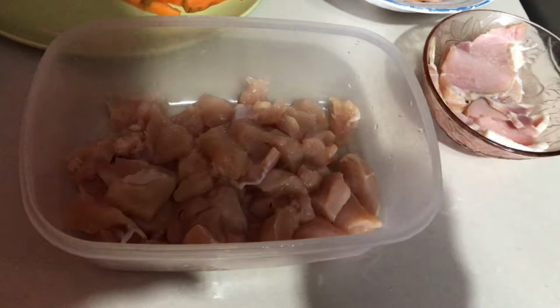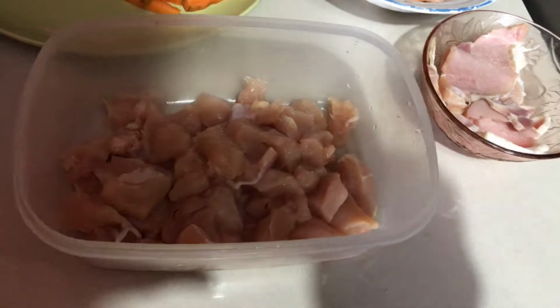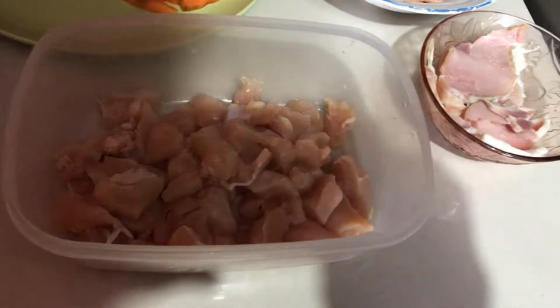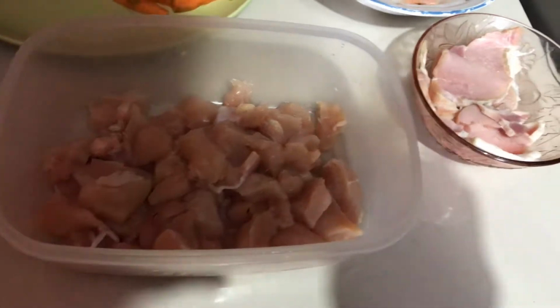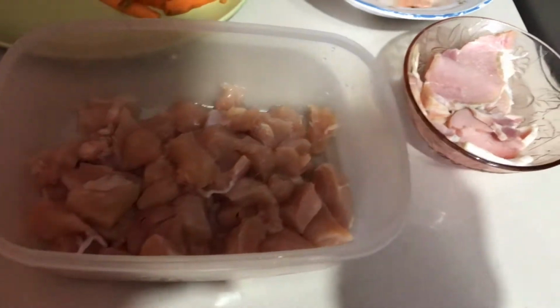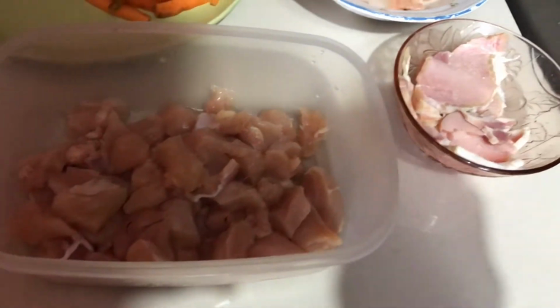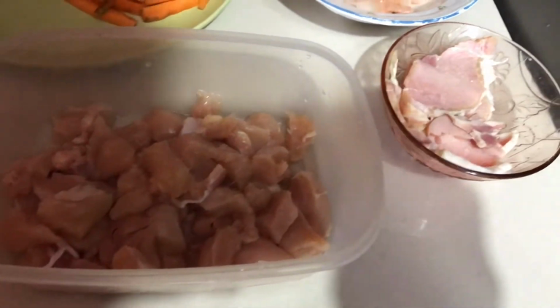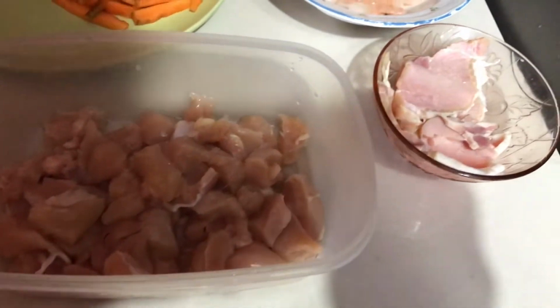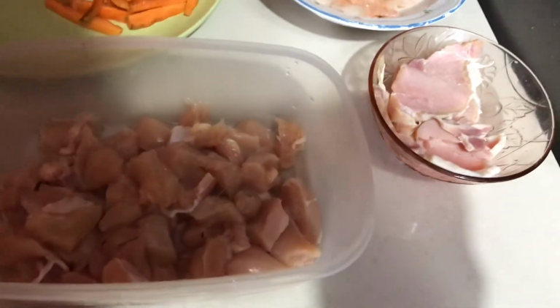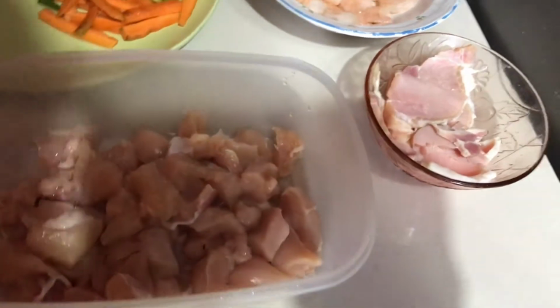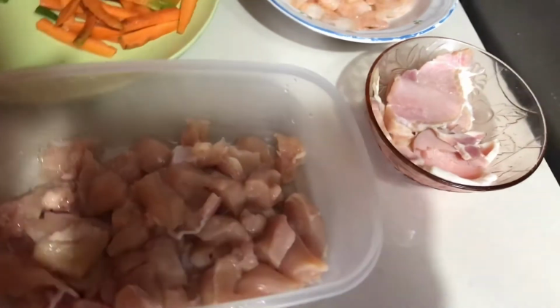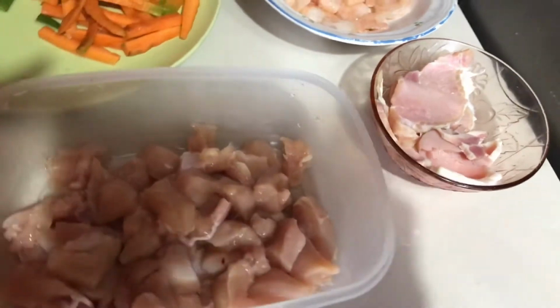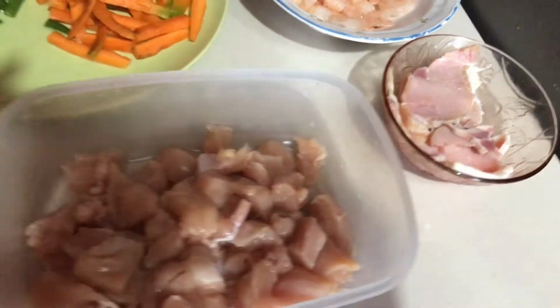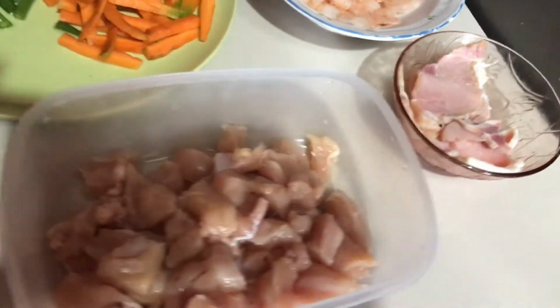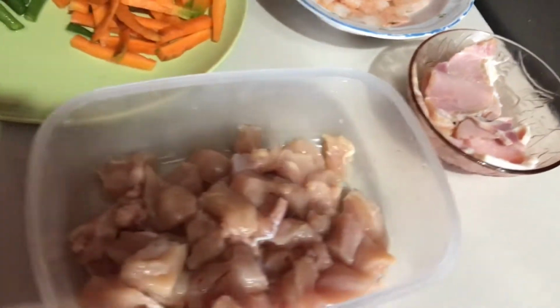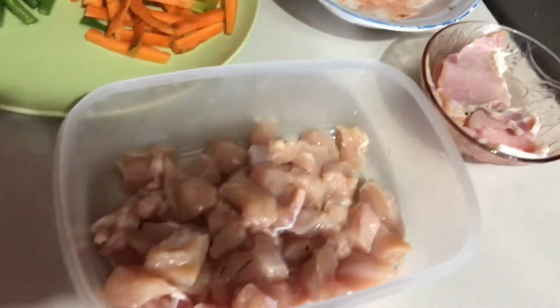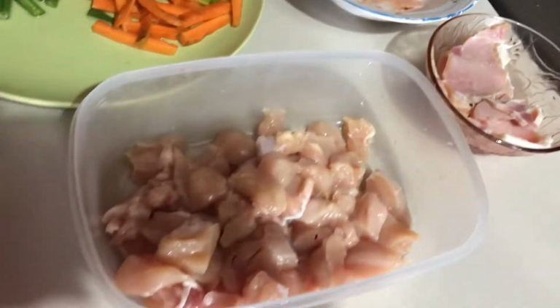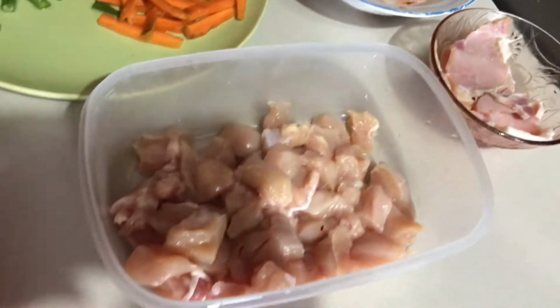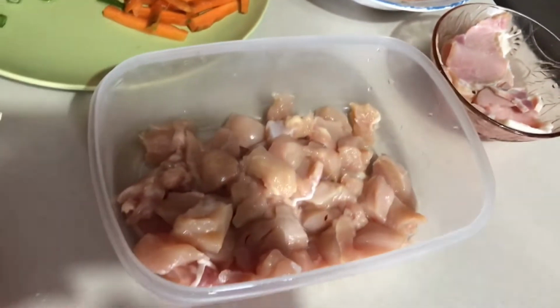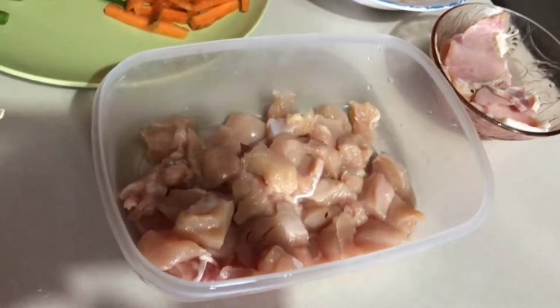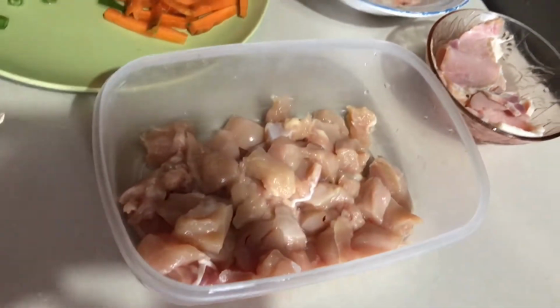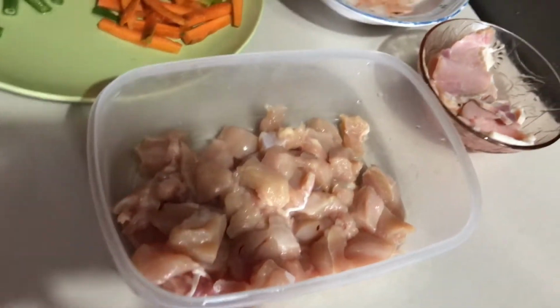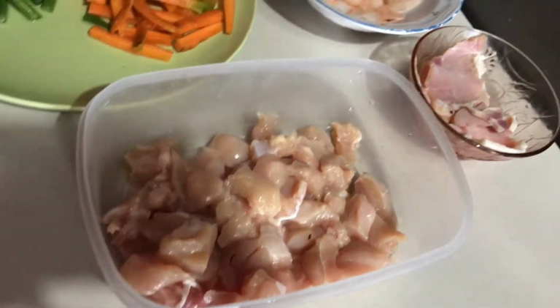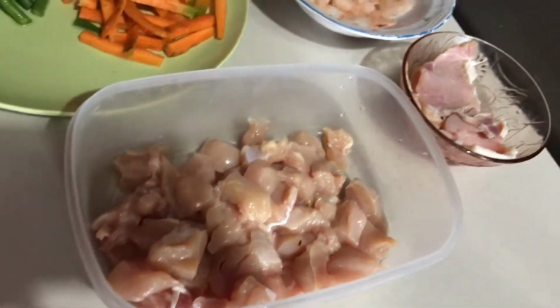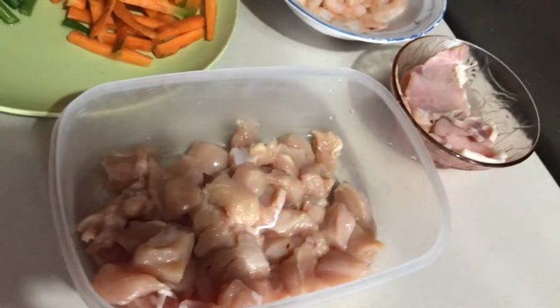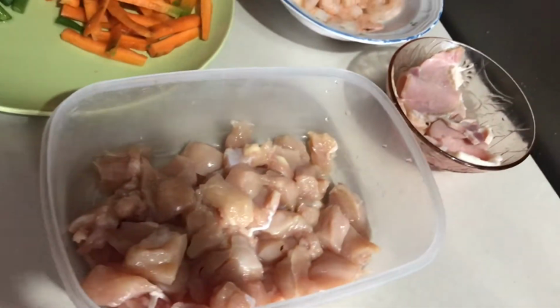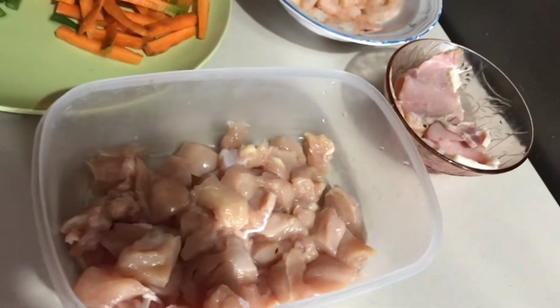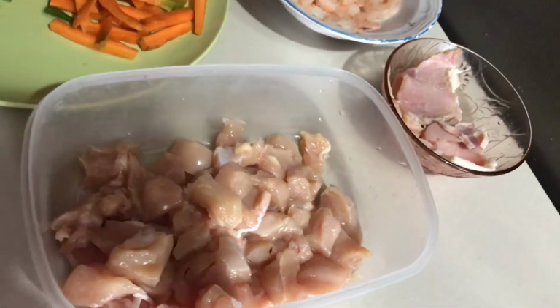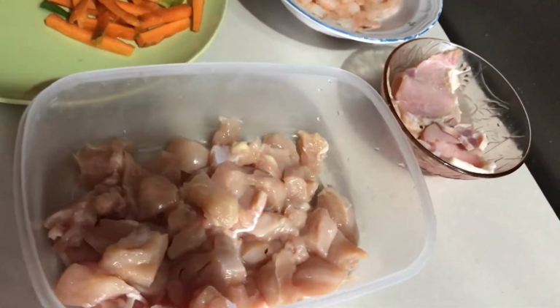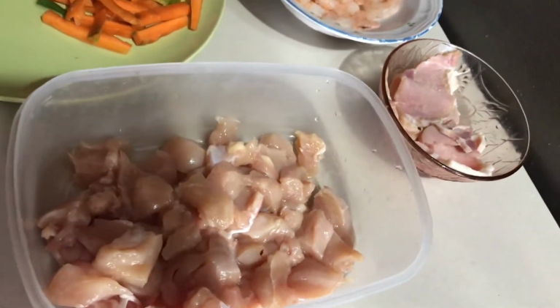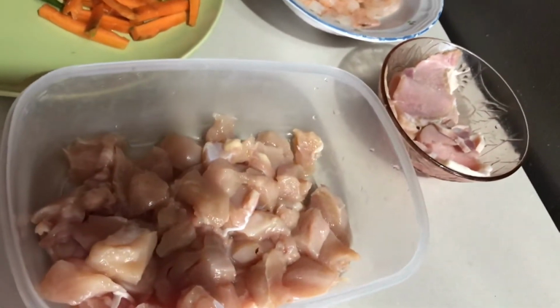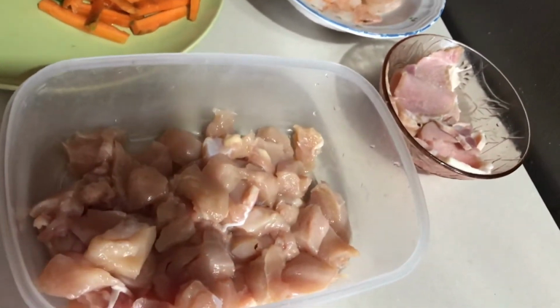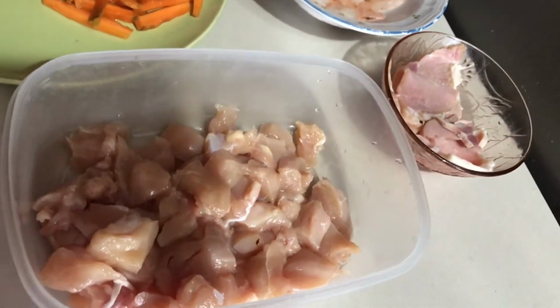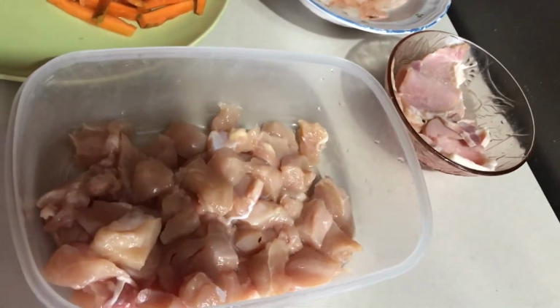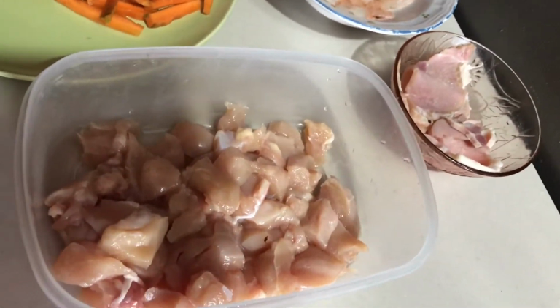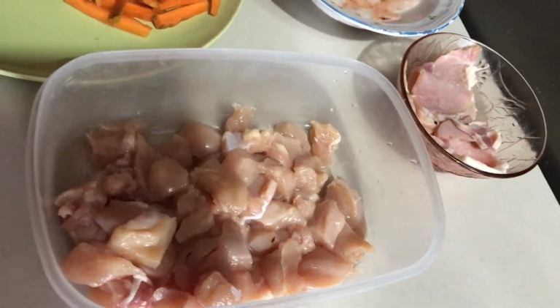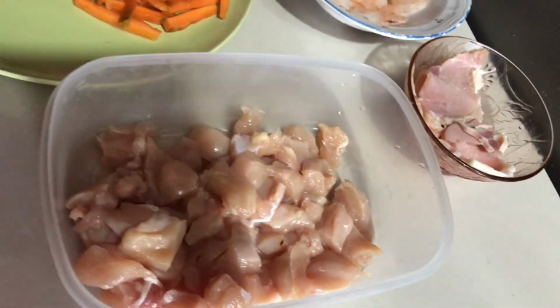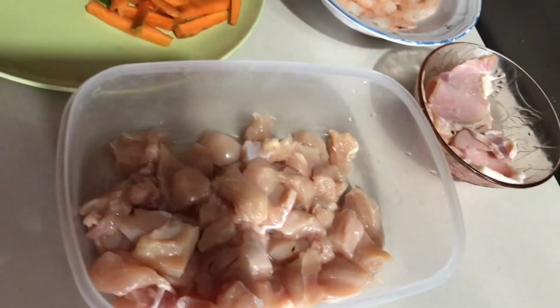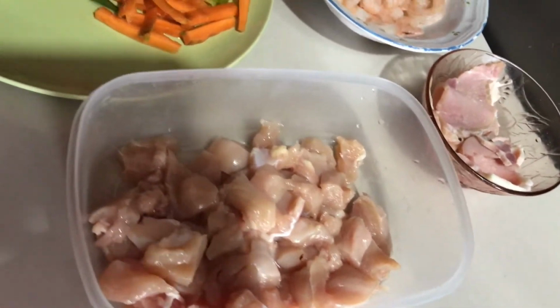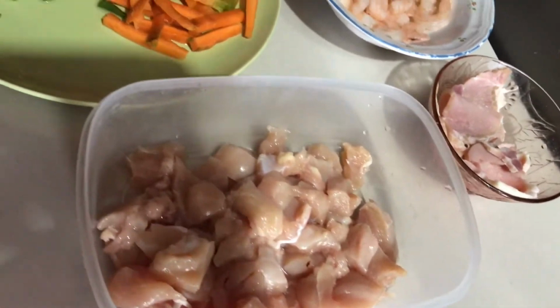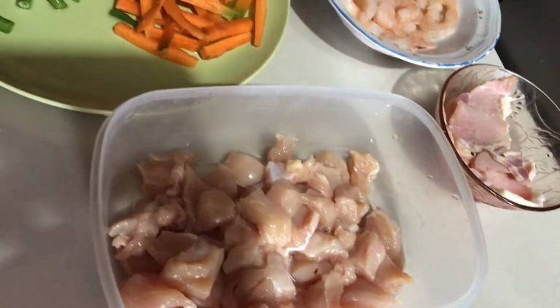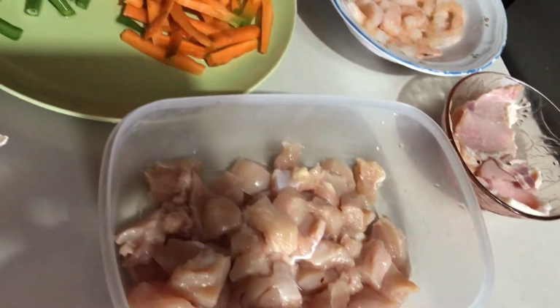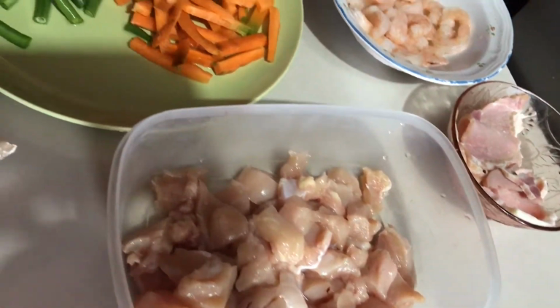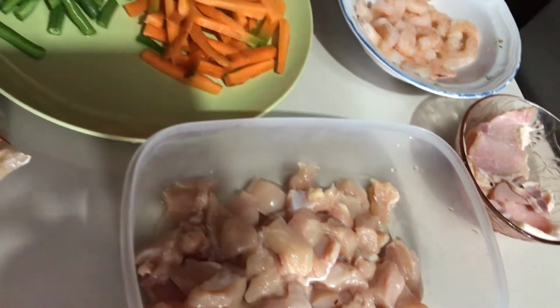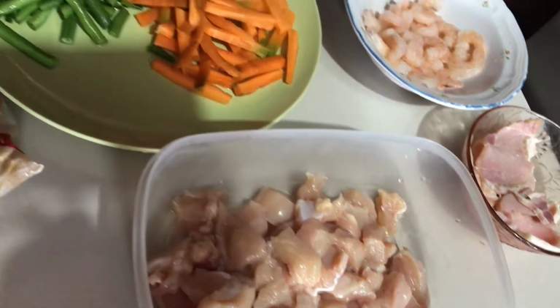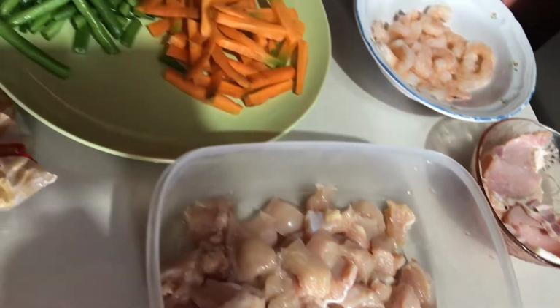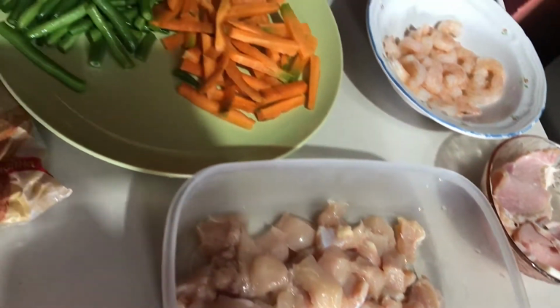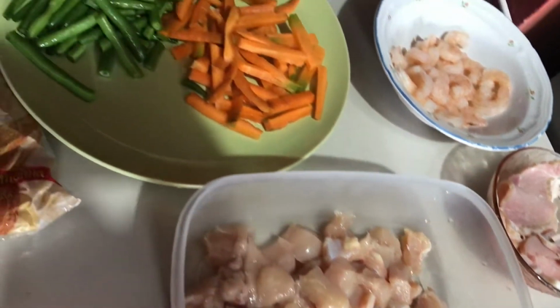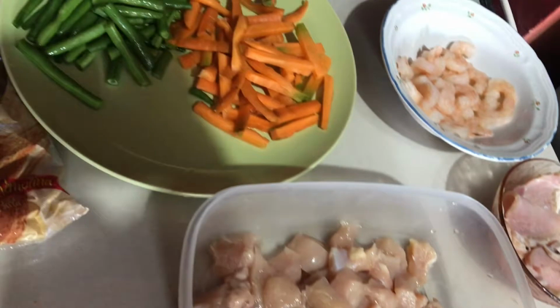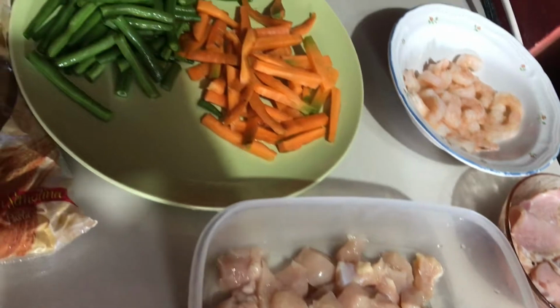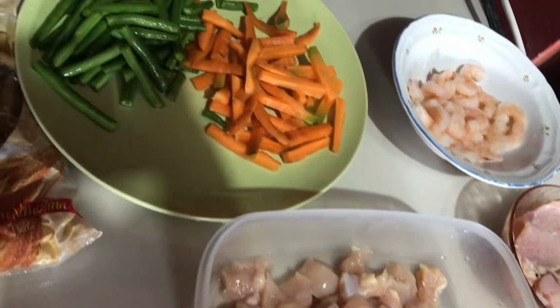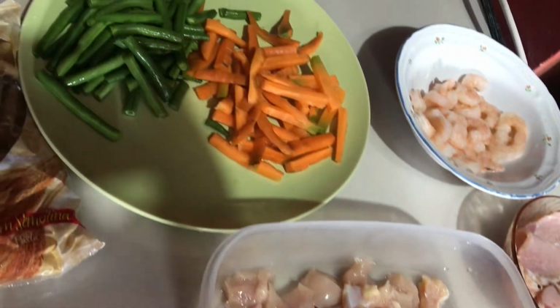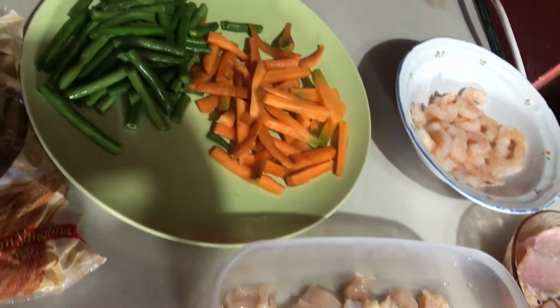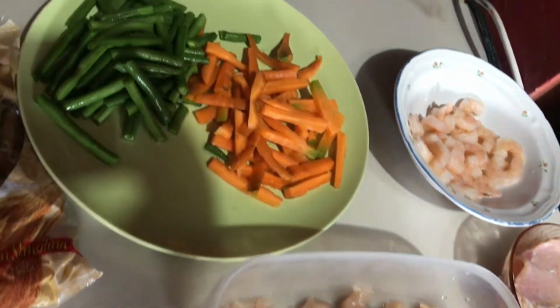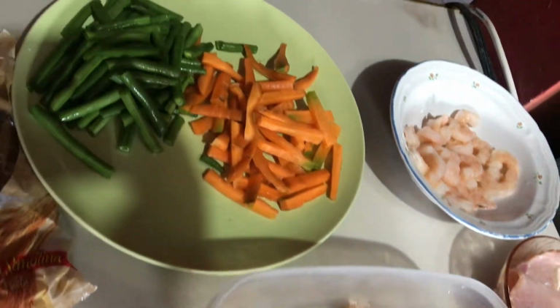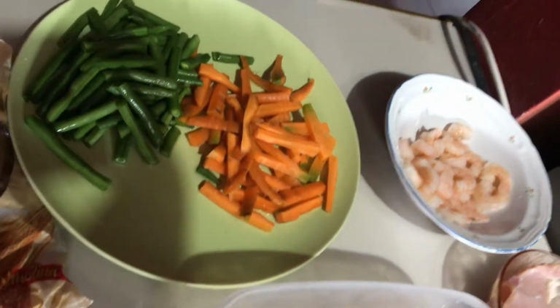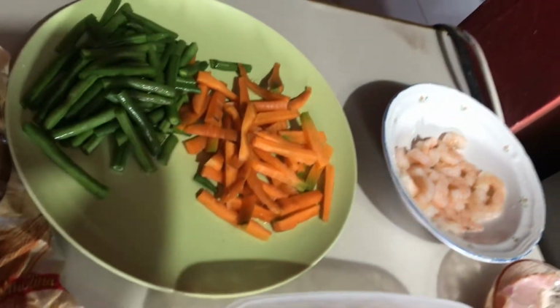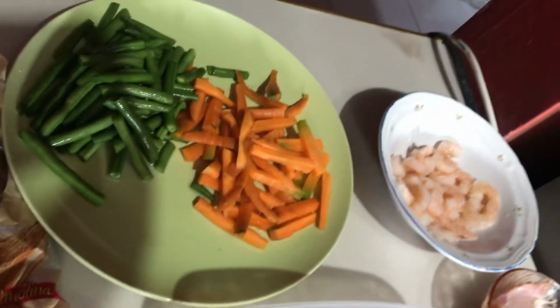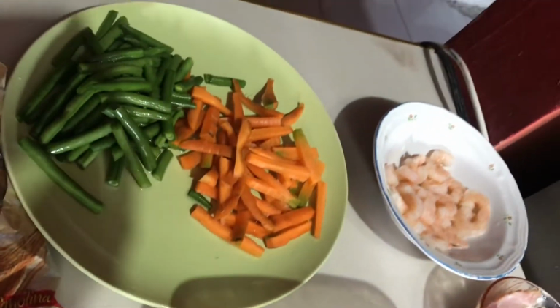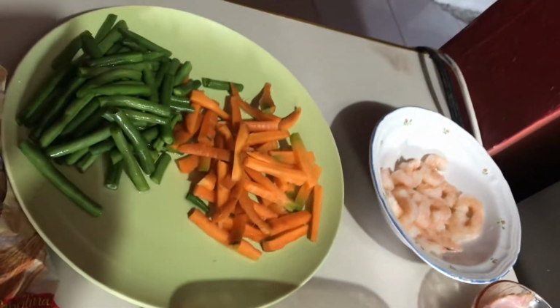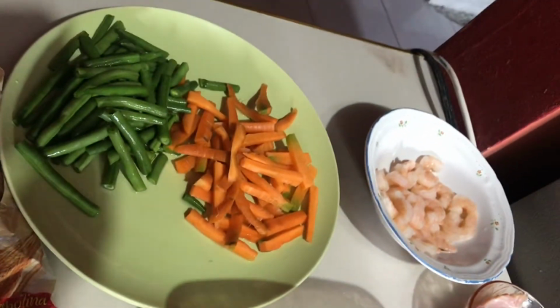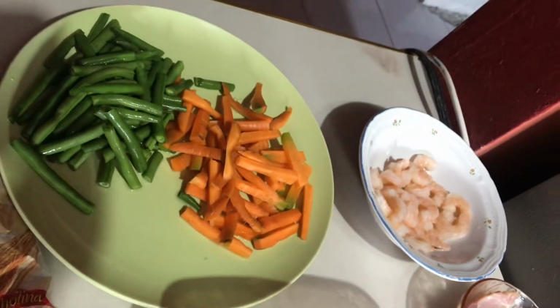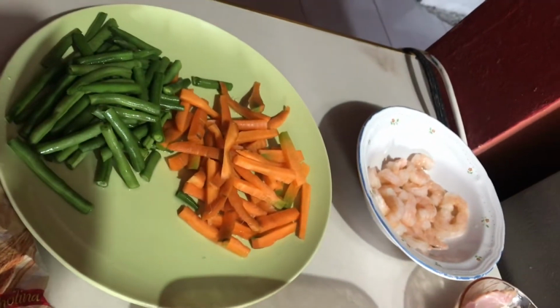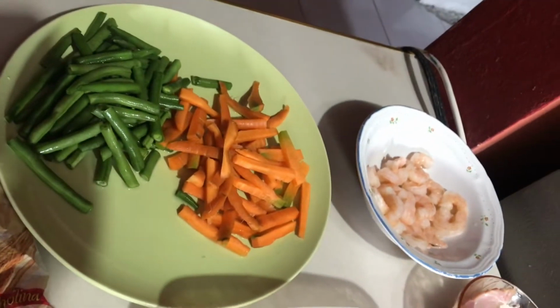Hi, welcome back to my channel. Today I will be making some pasta.